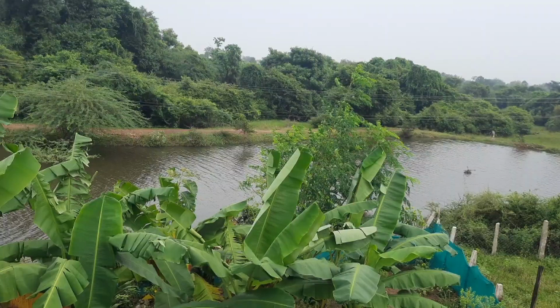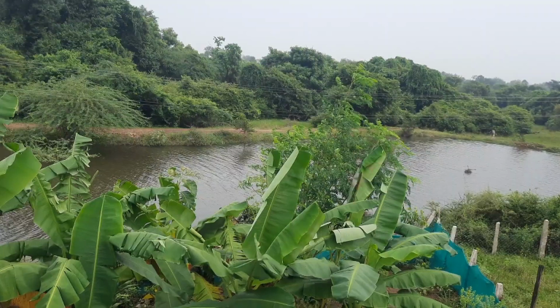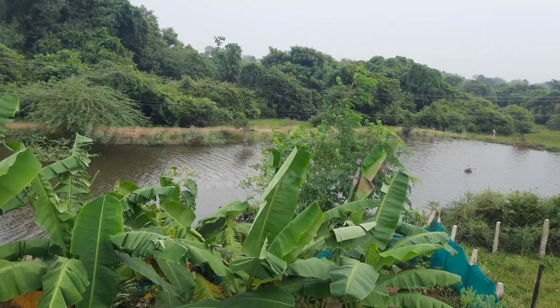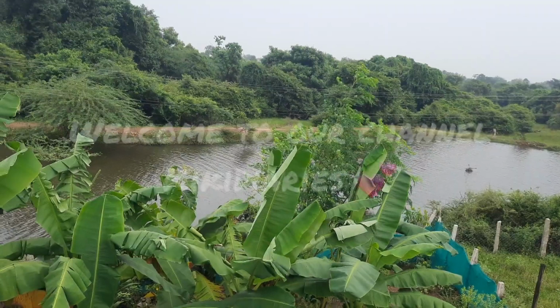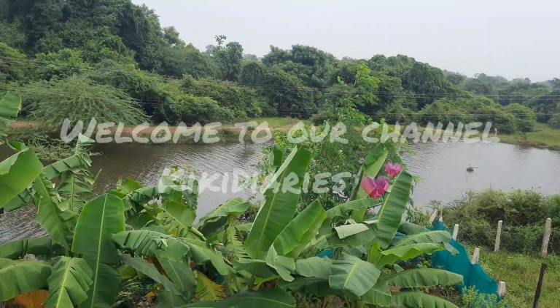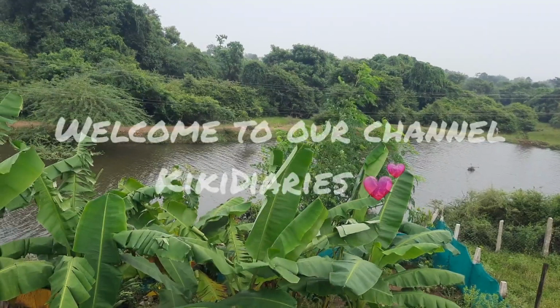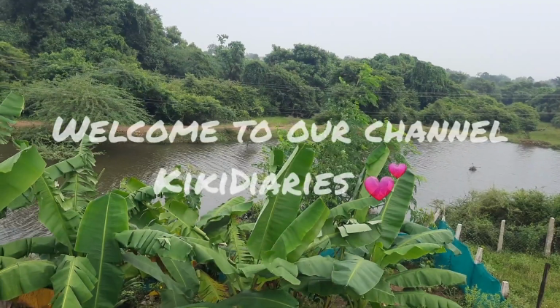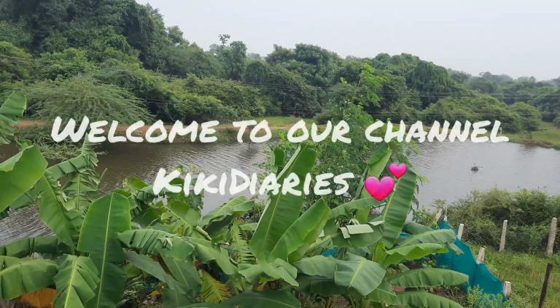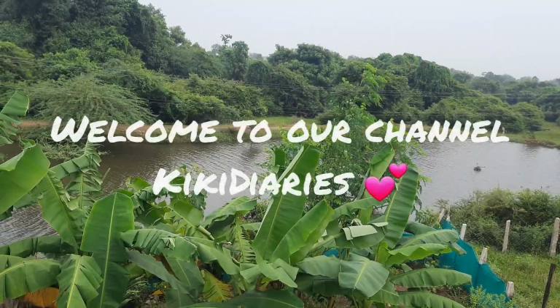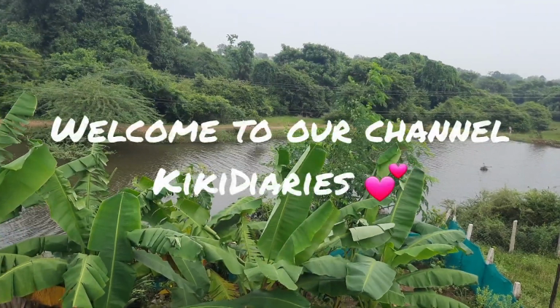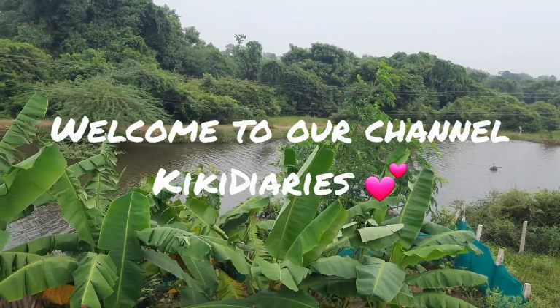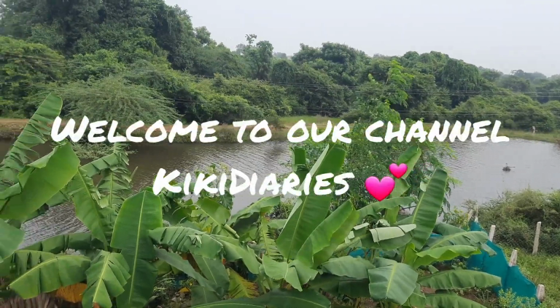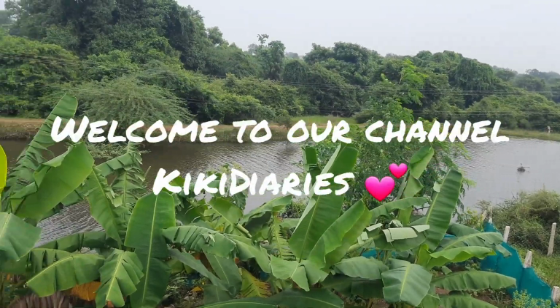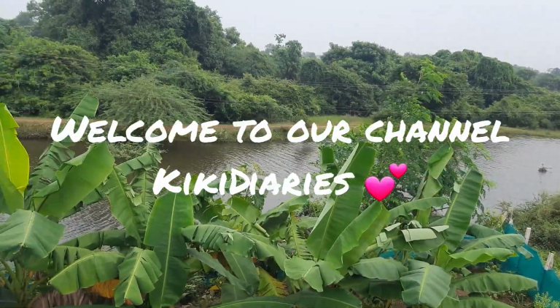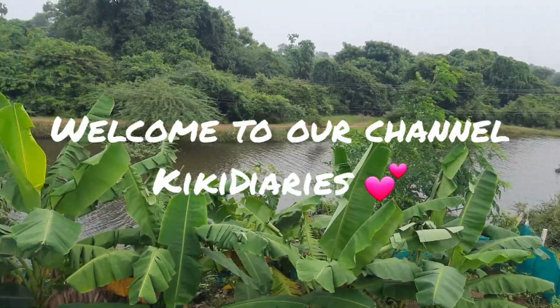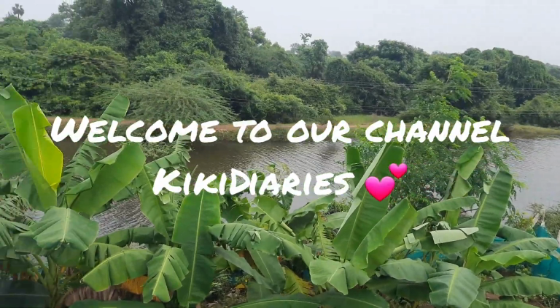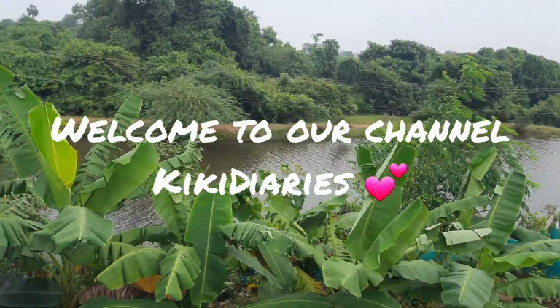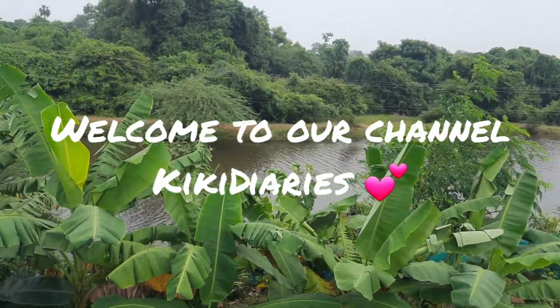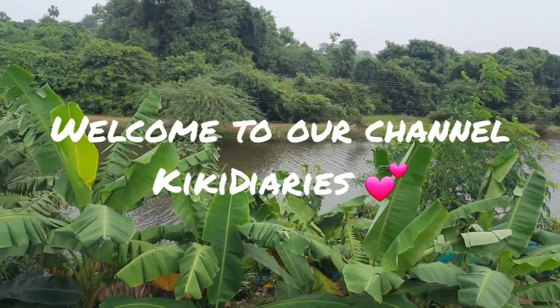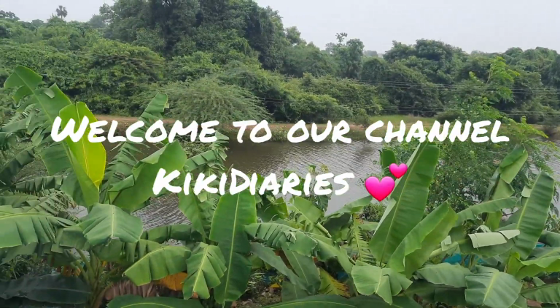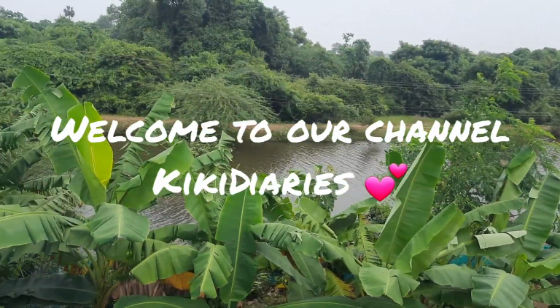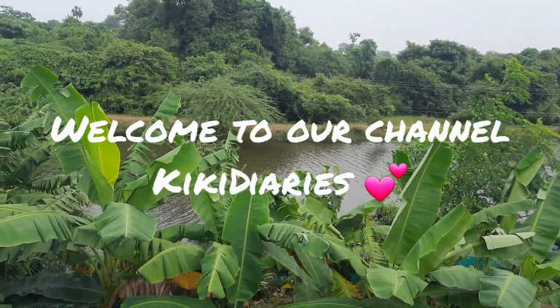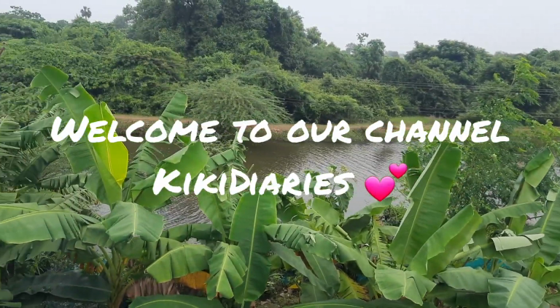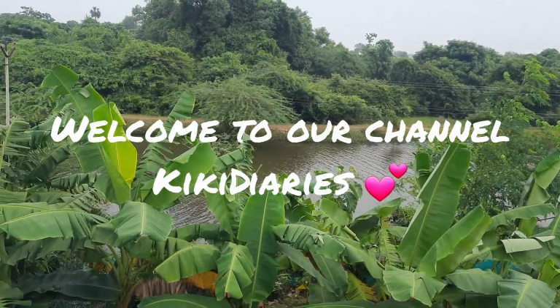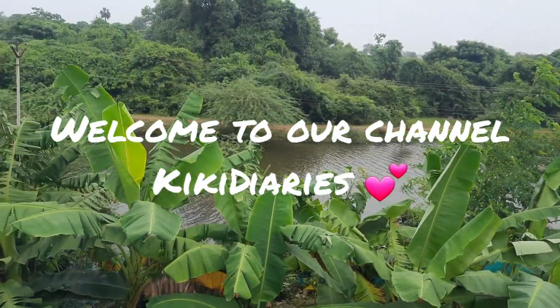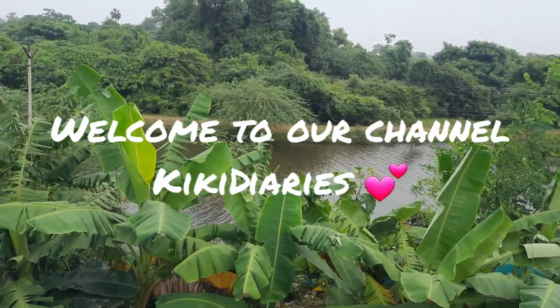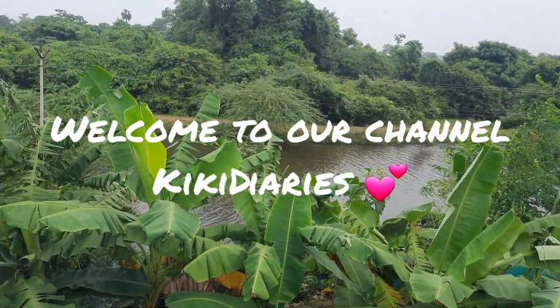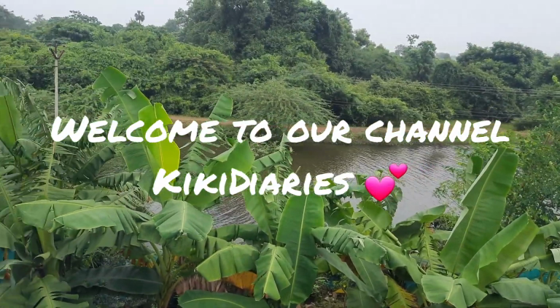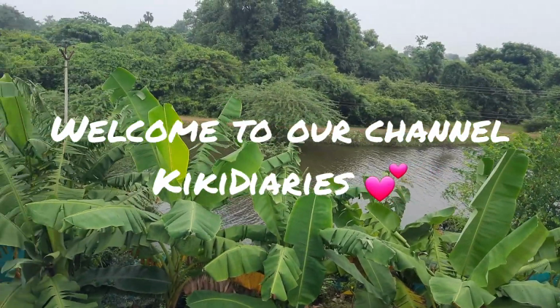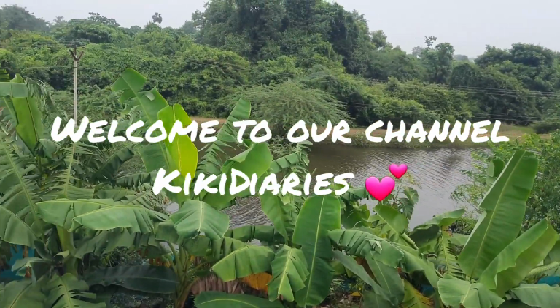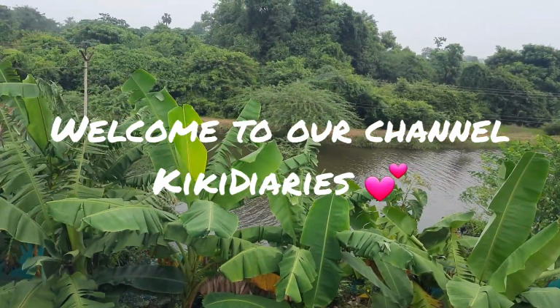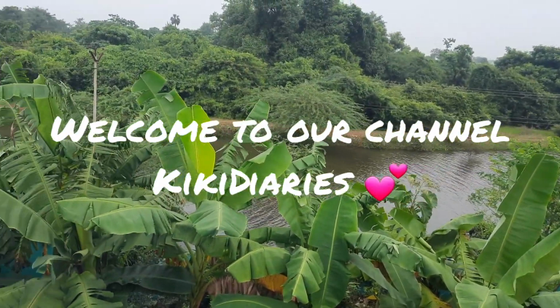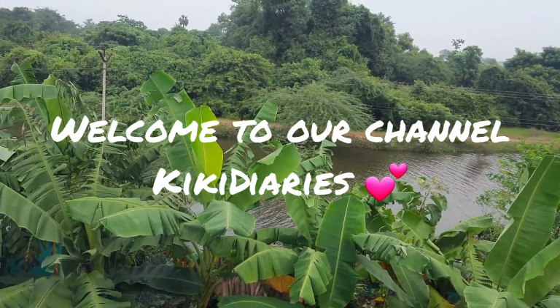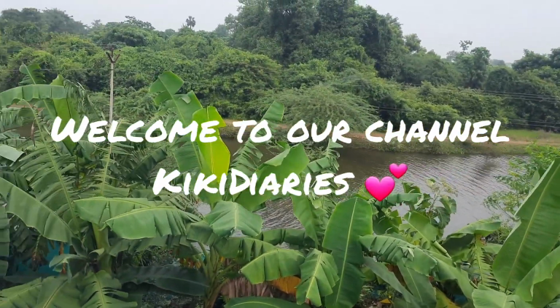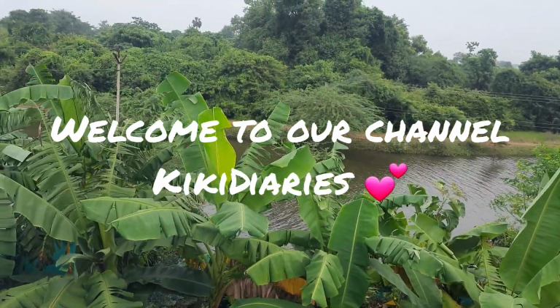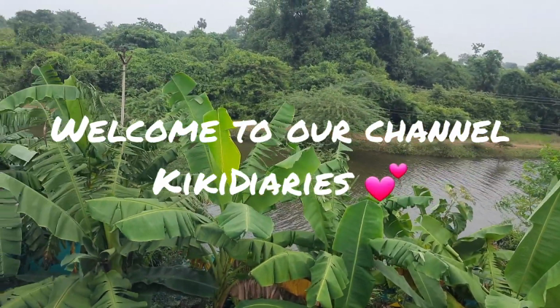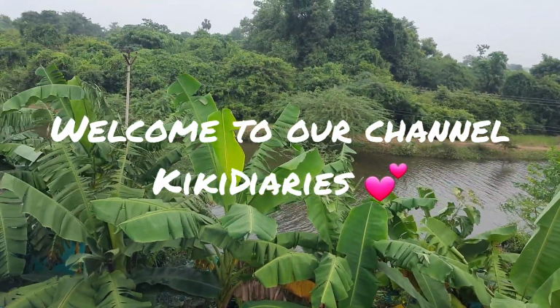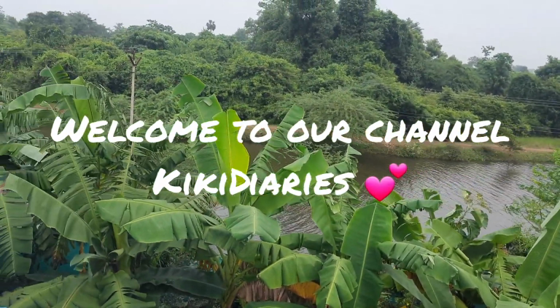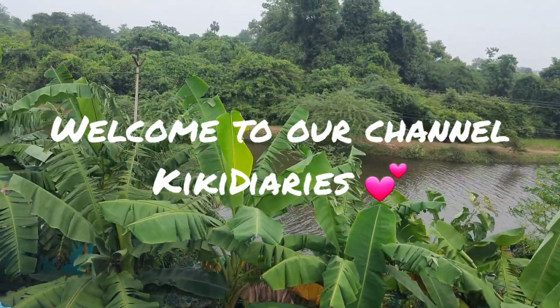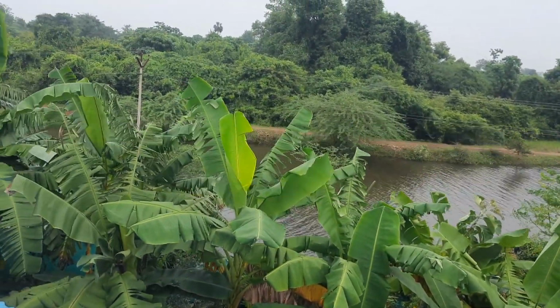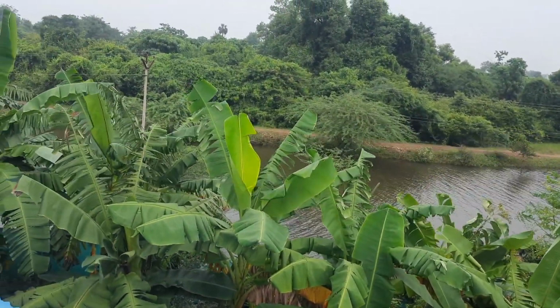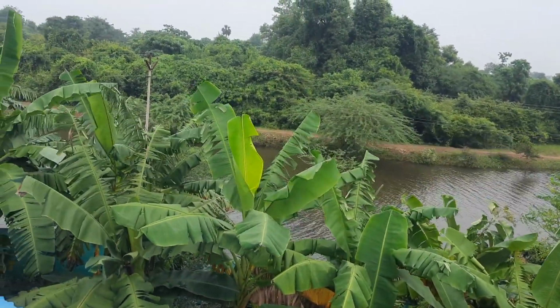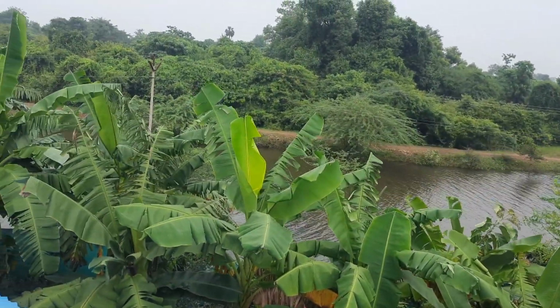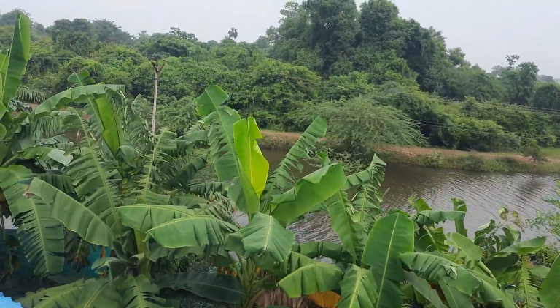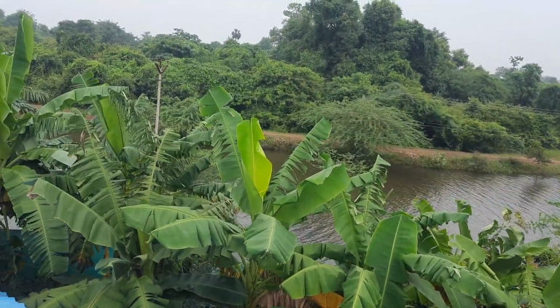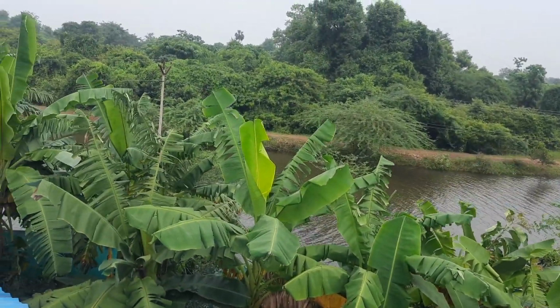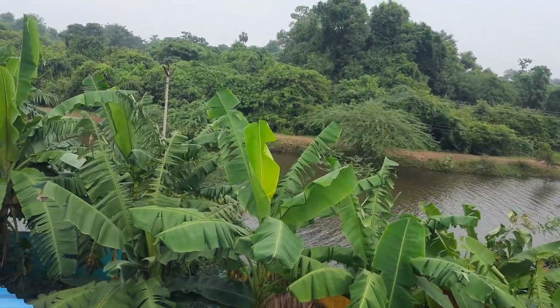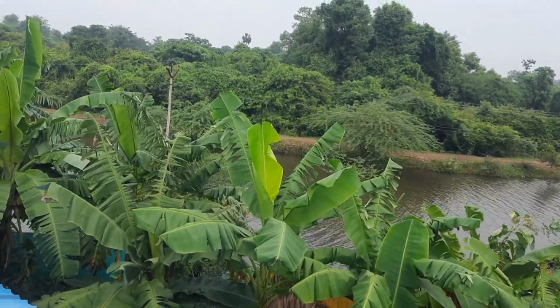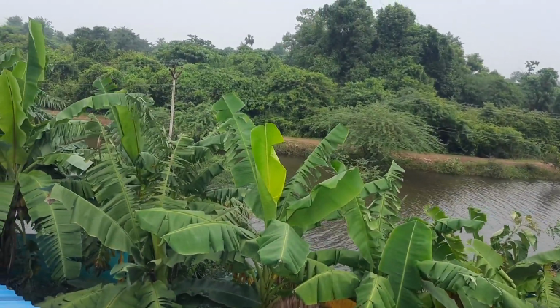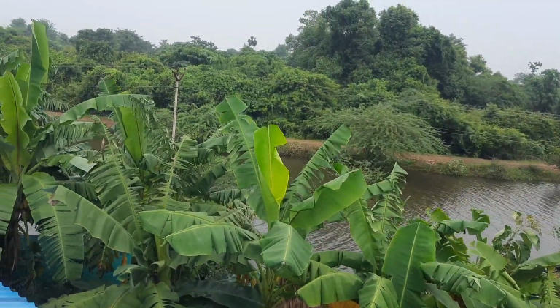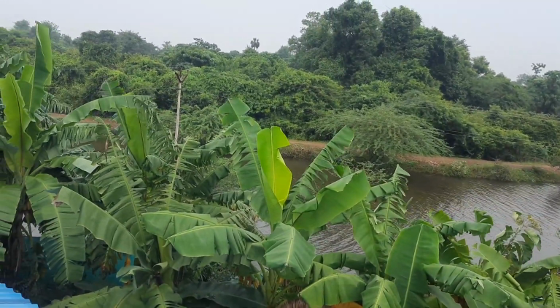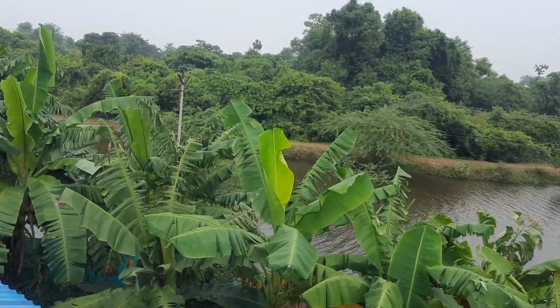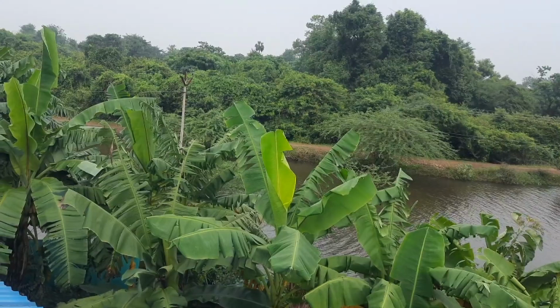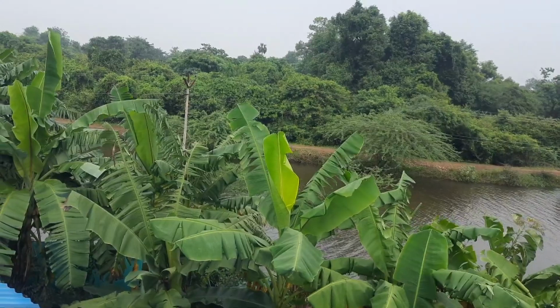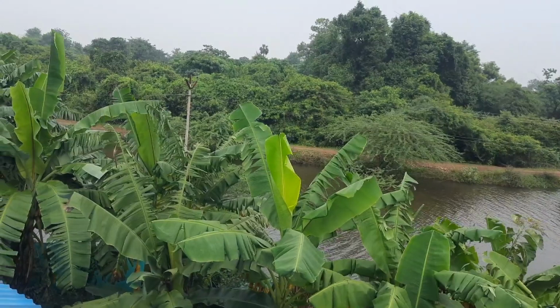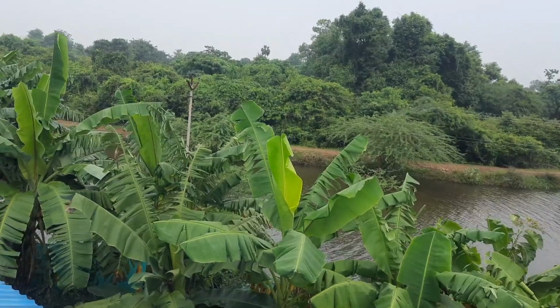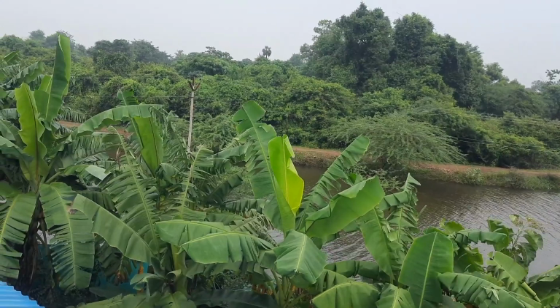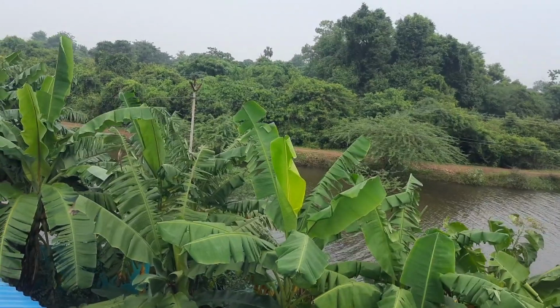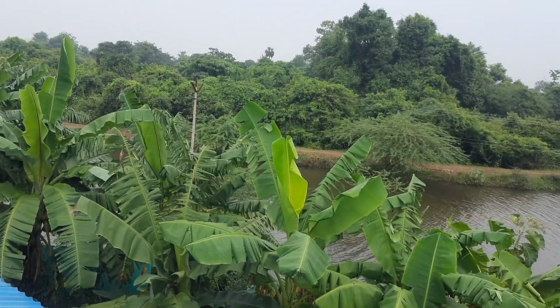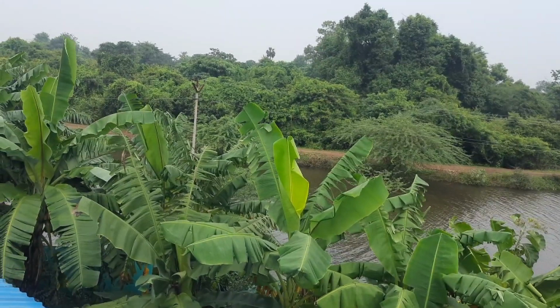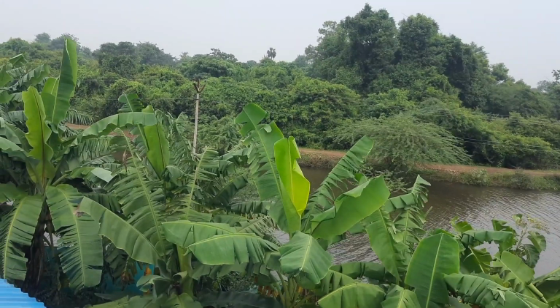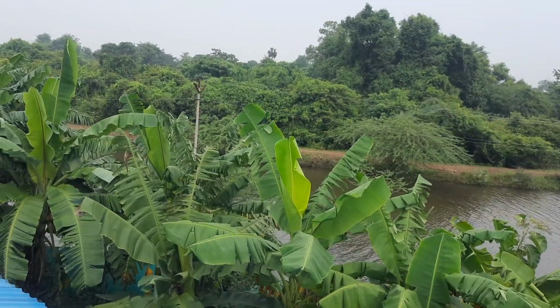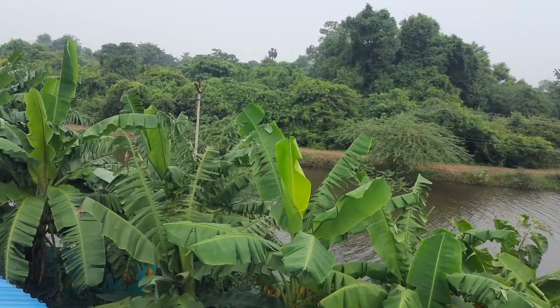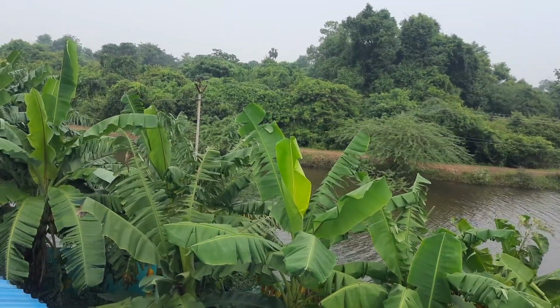Hi friends! Welcome to channel Kiki Daddies! We are going to see our garden tour.